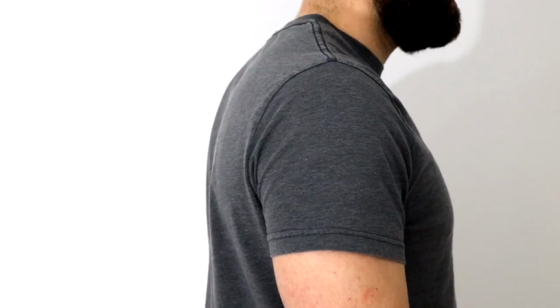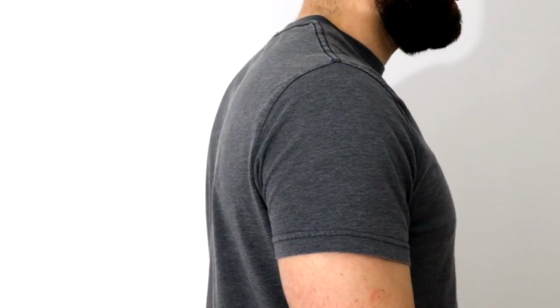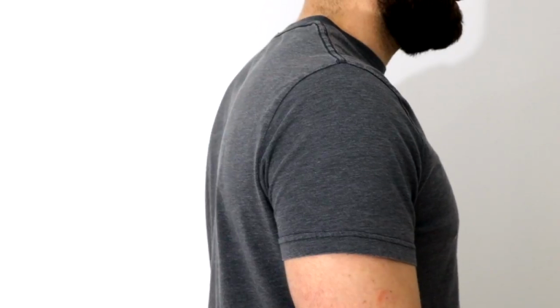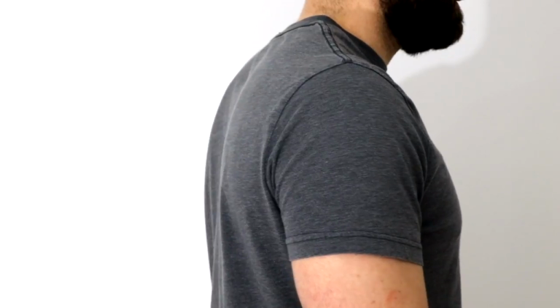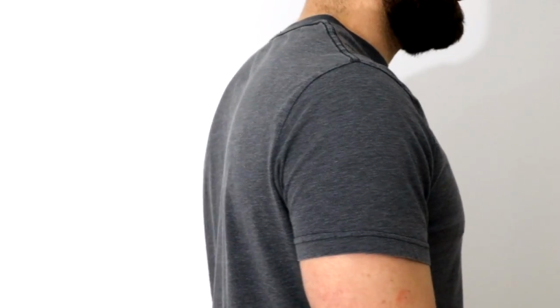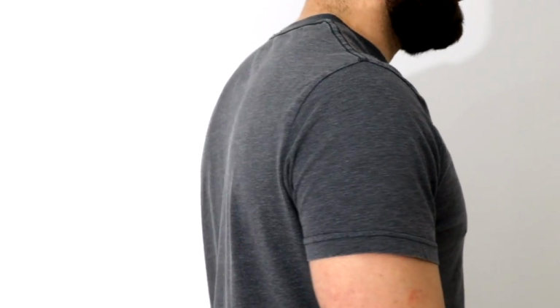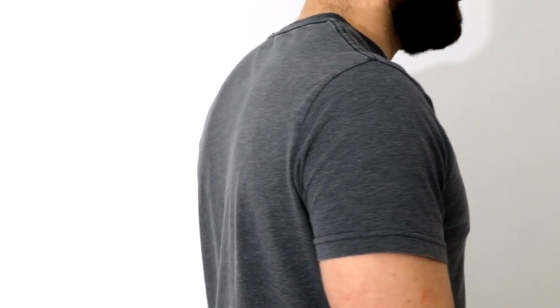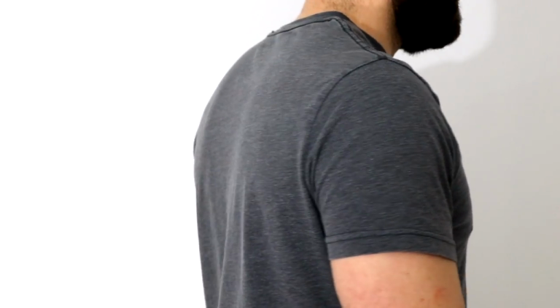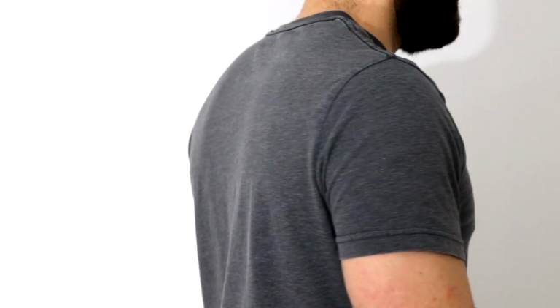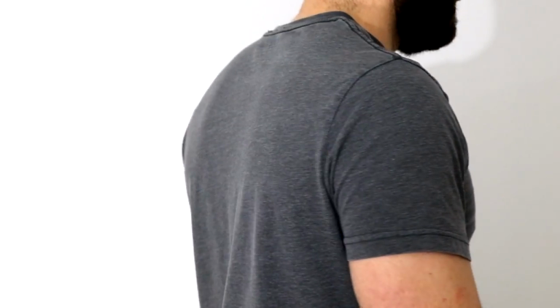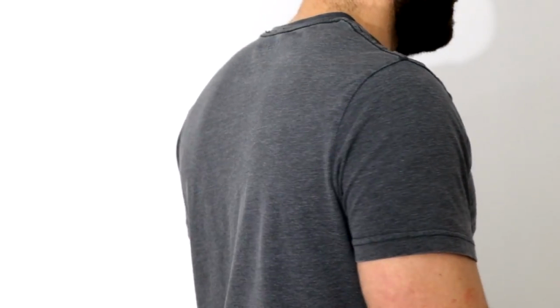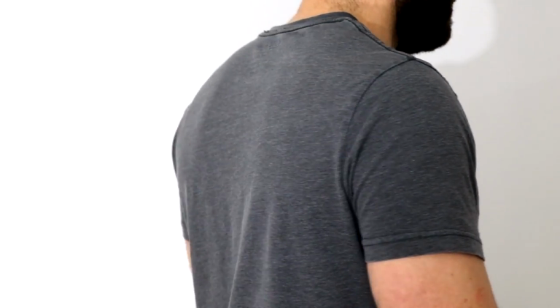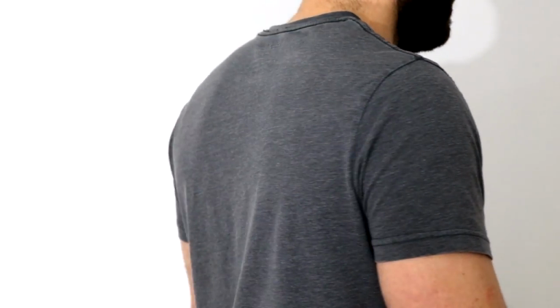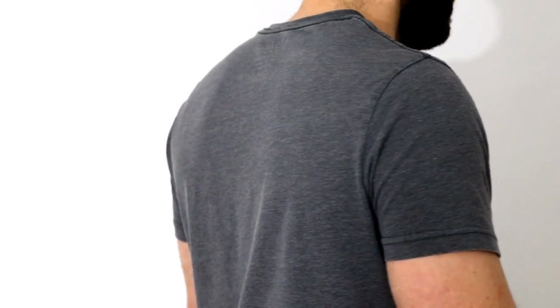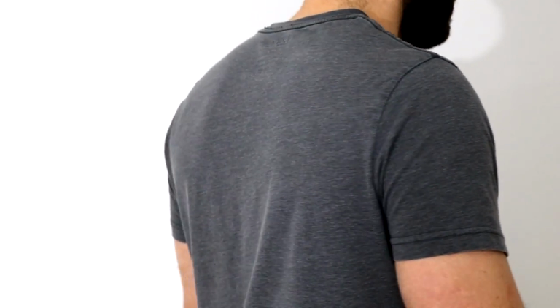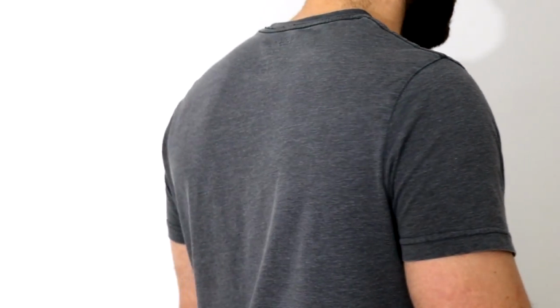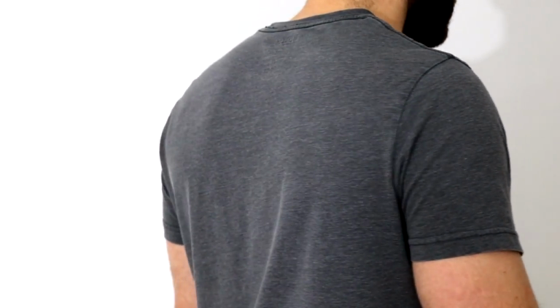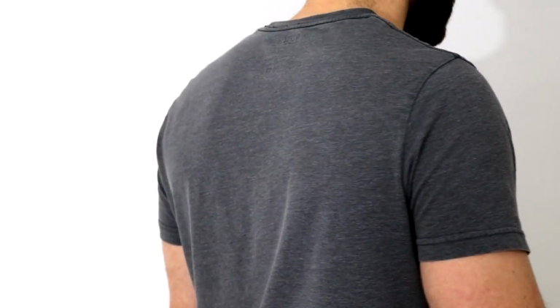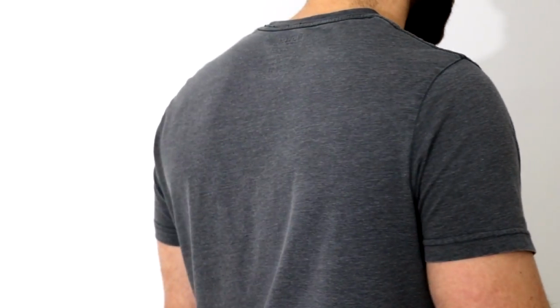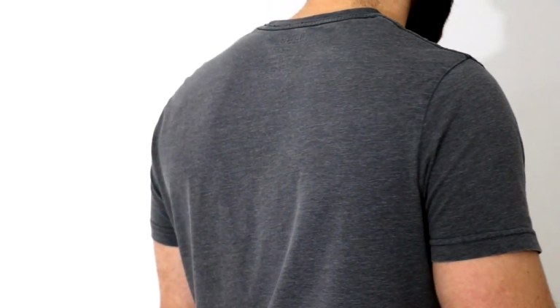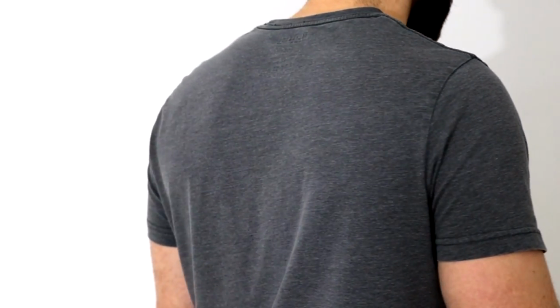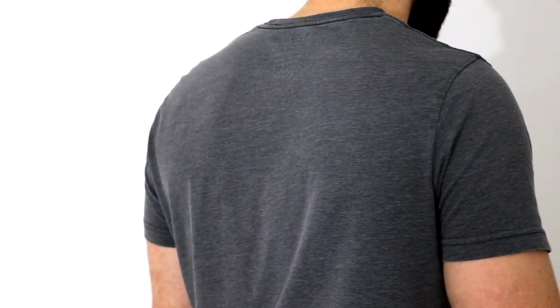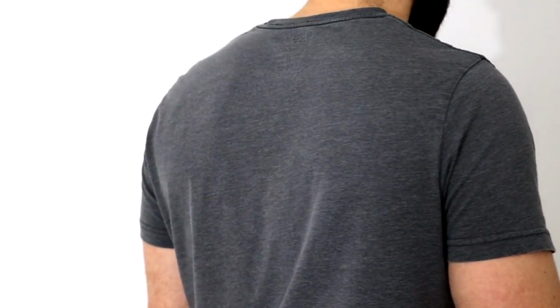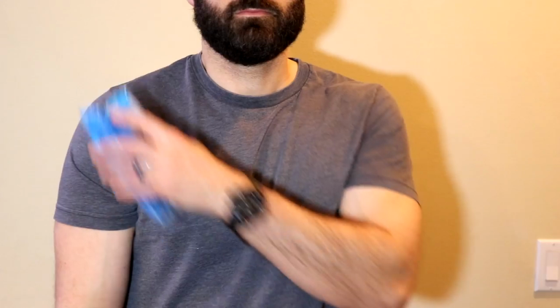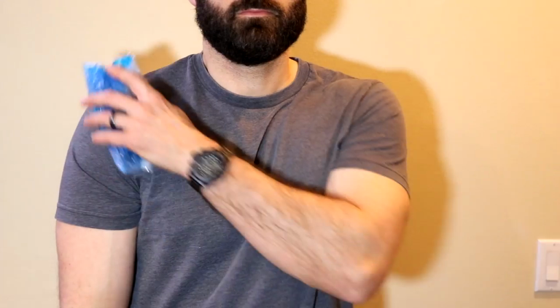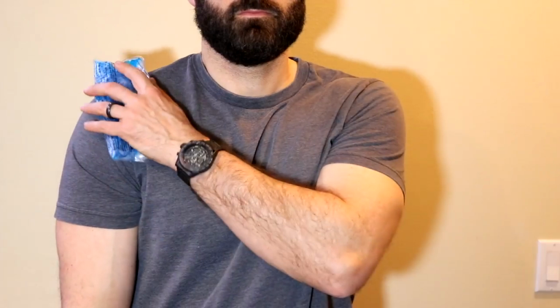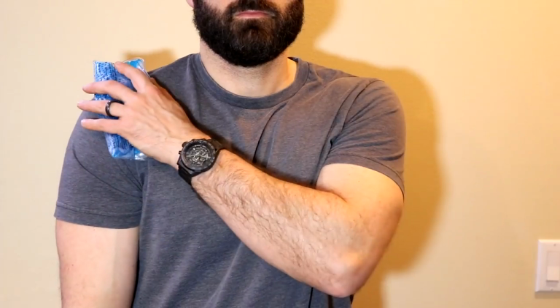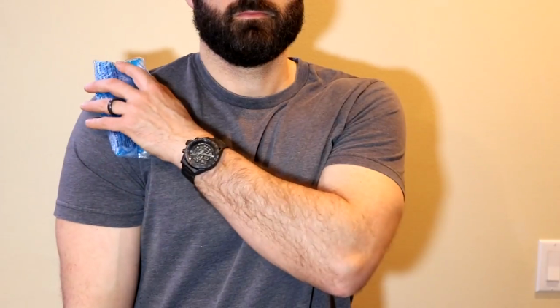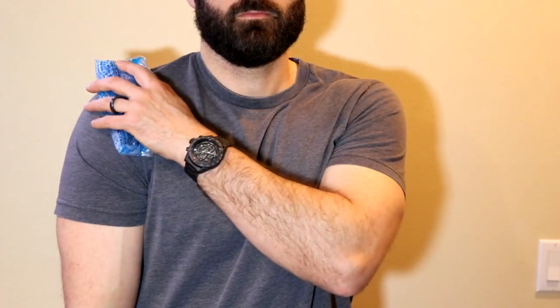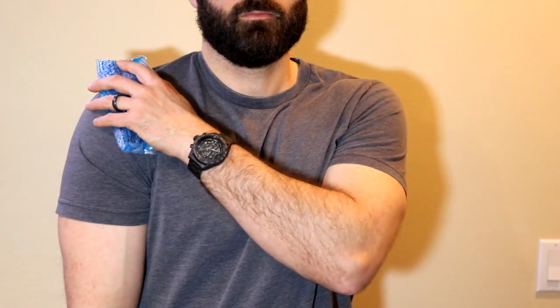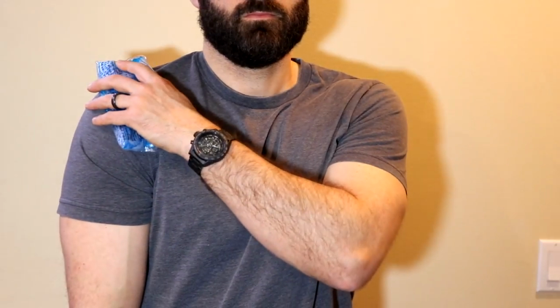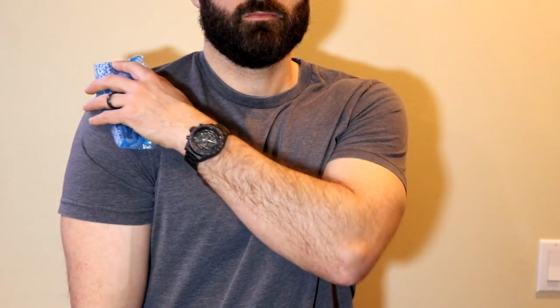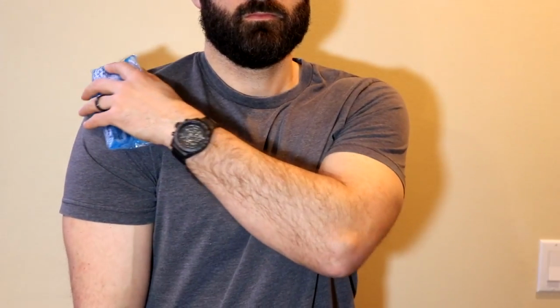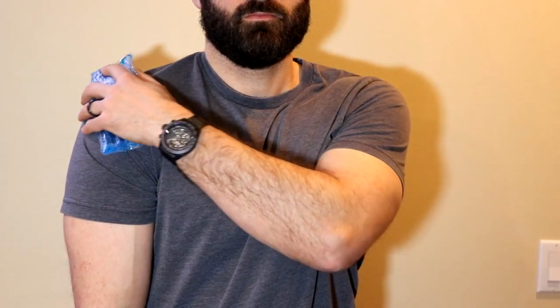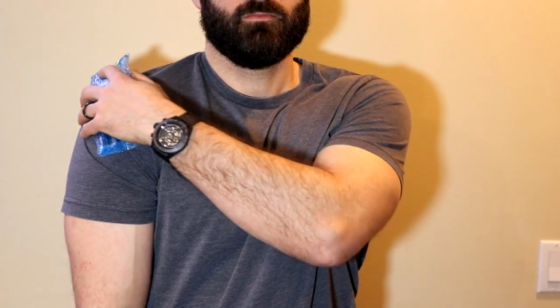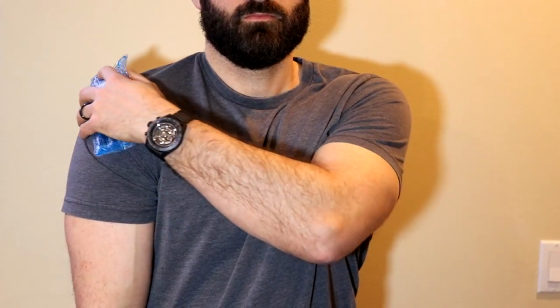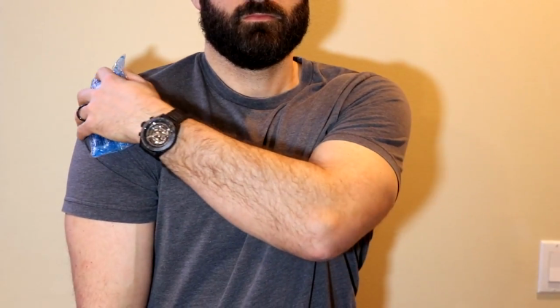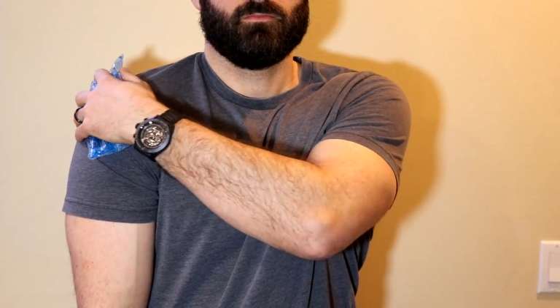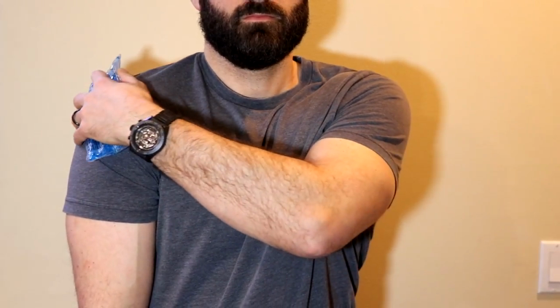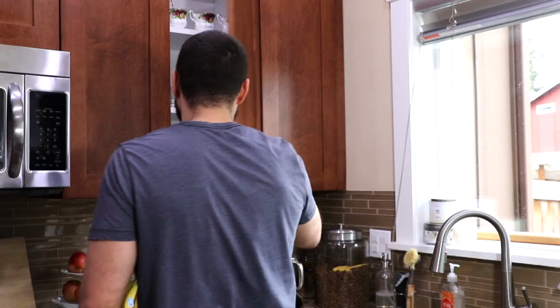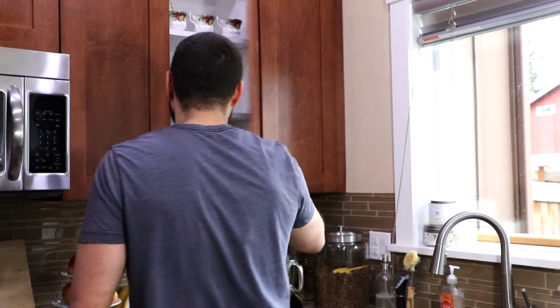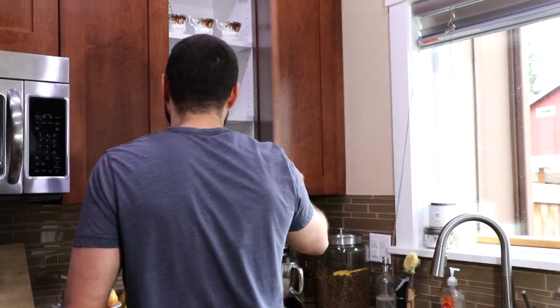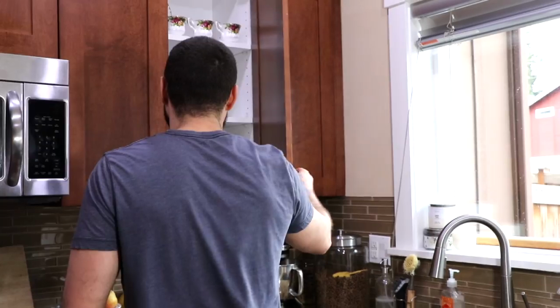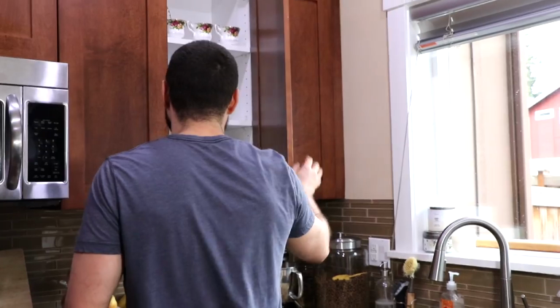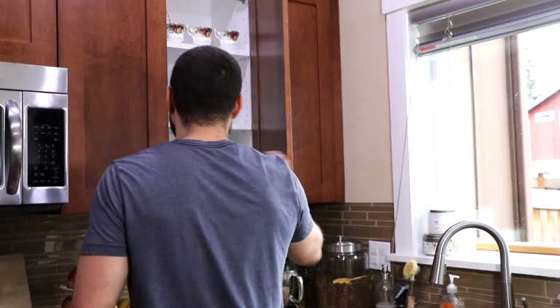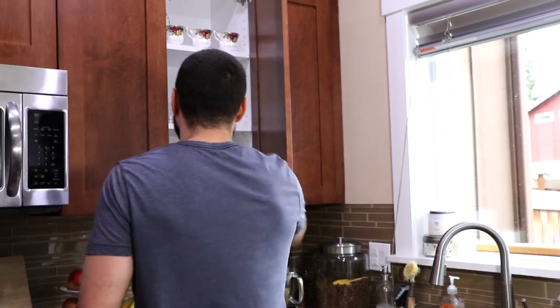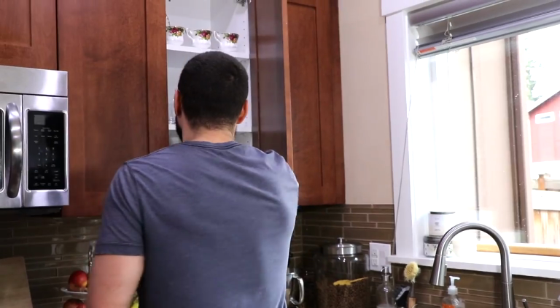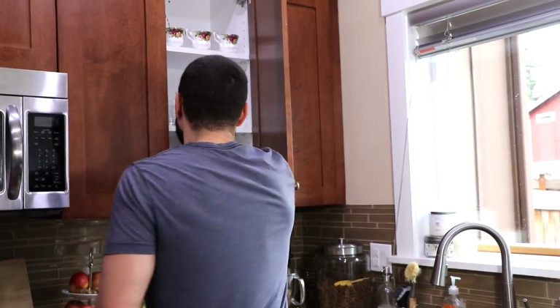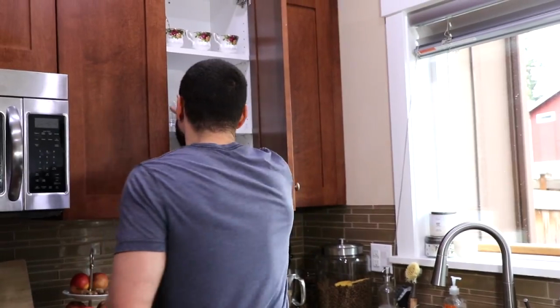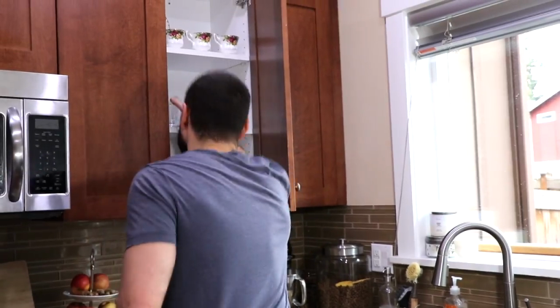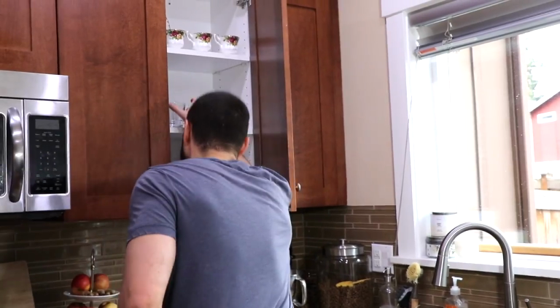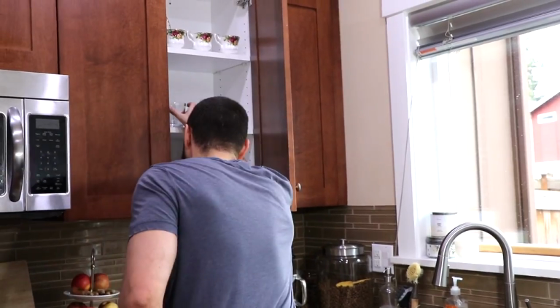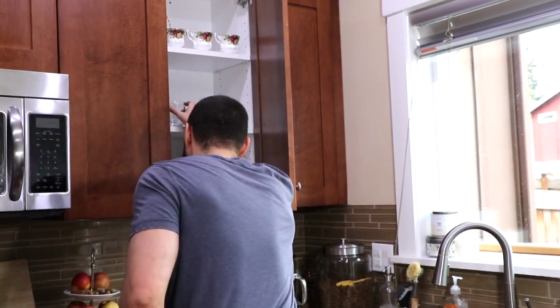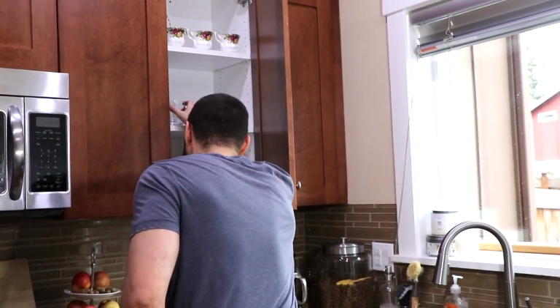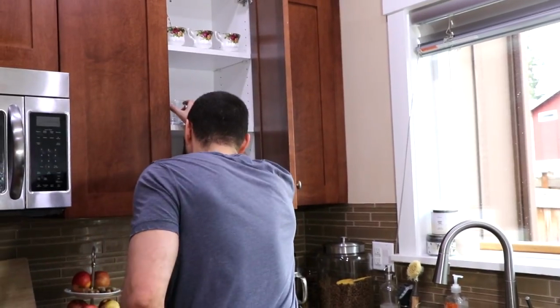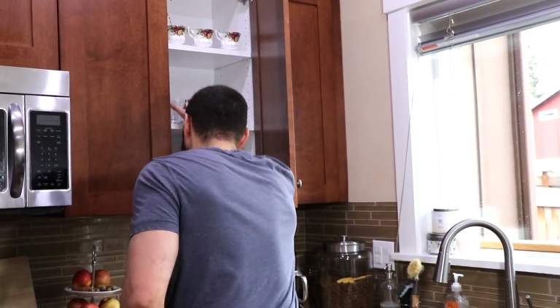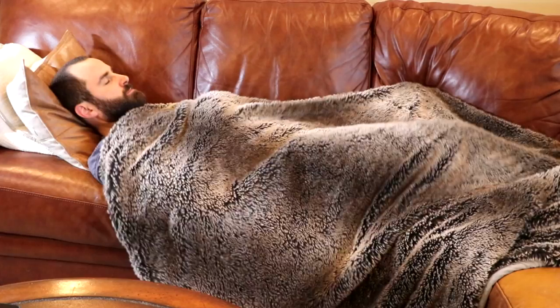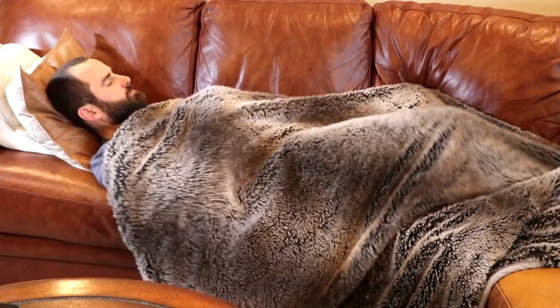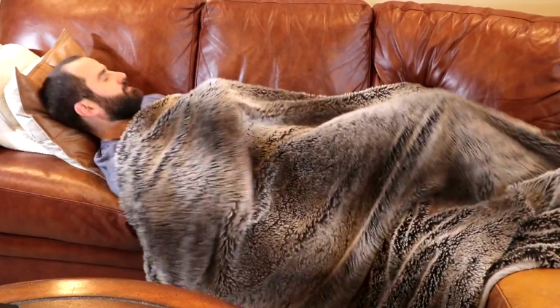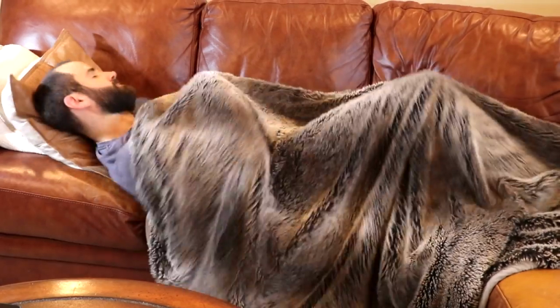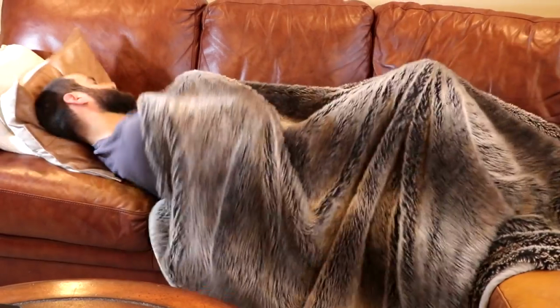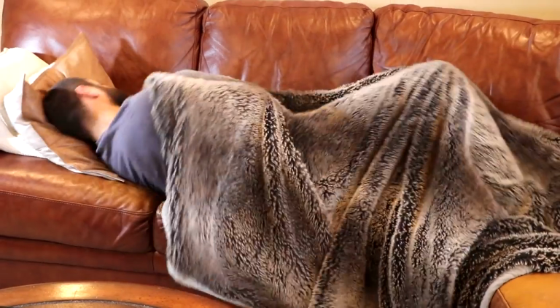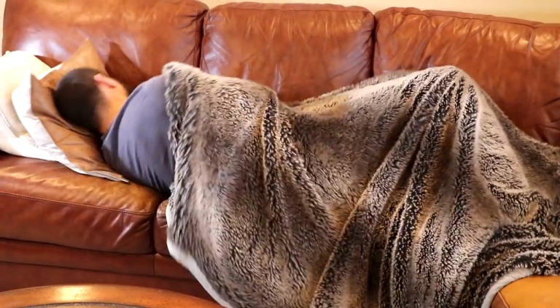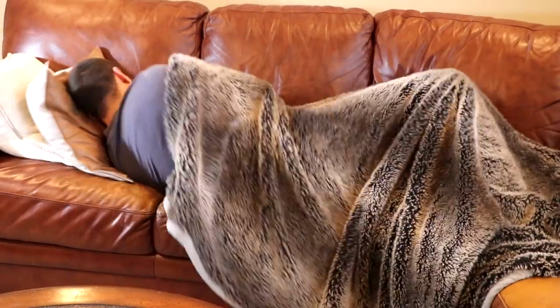Frozen shoulder is a mysterious condition with a gradual onset of pain in the shoulder and loss of range of motion. This can hamper day-to-day life and make sleep very problematic.